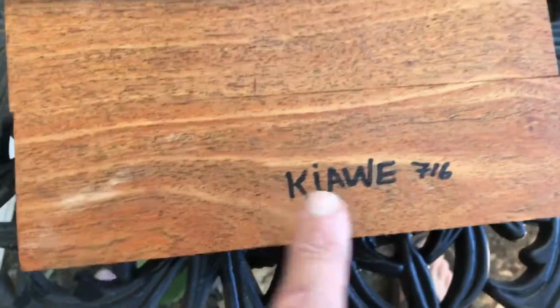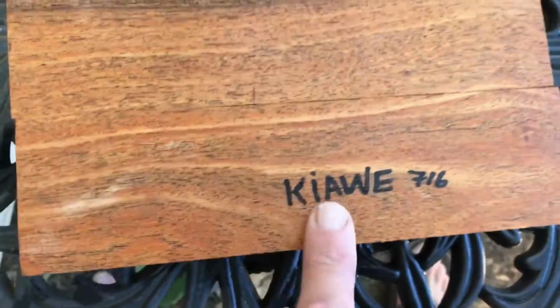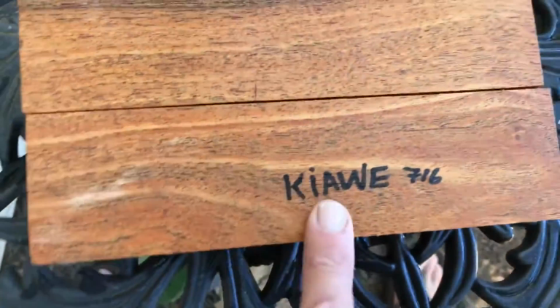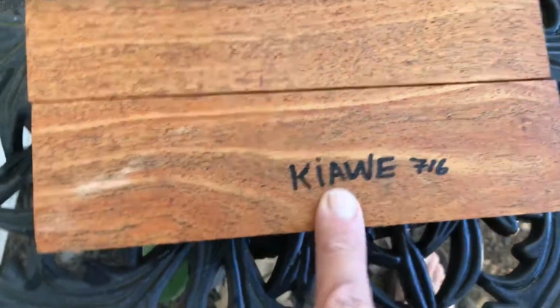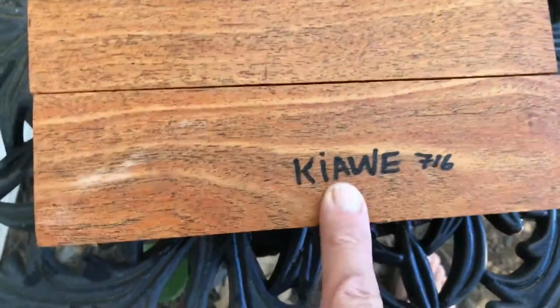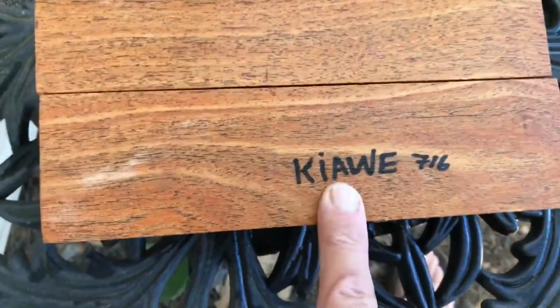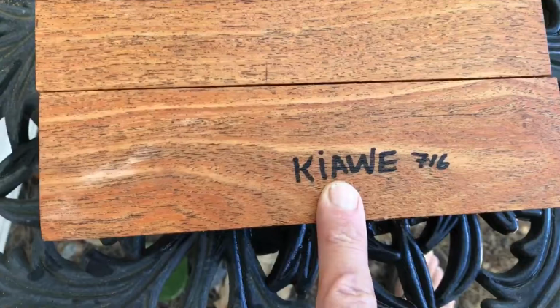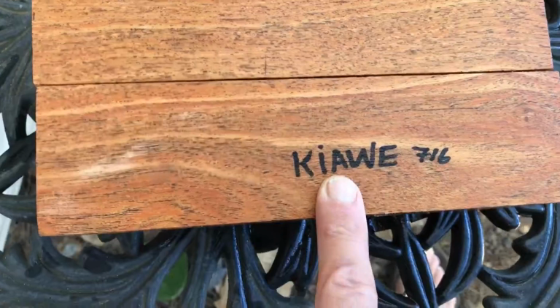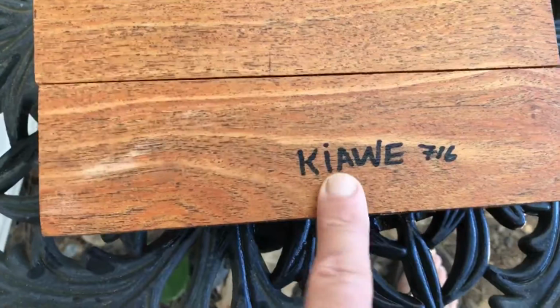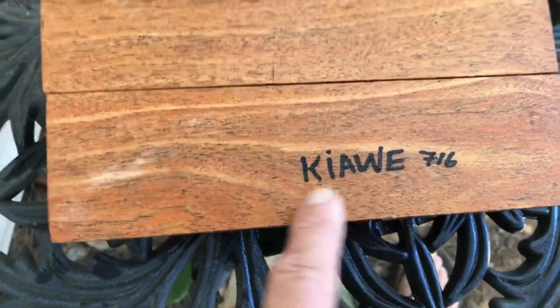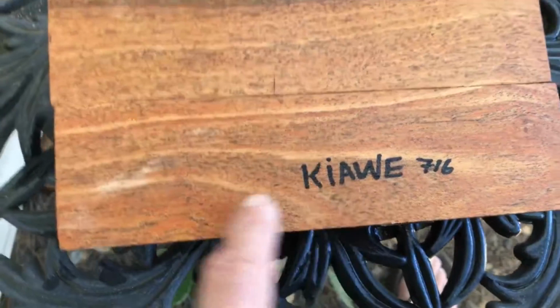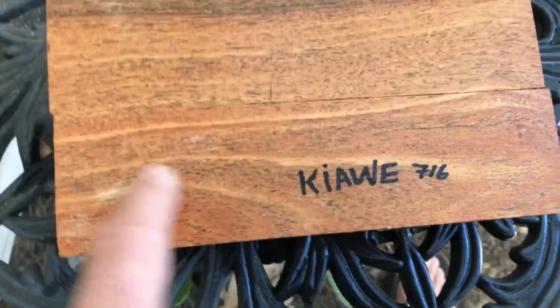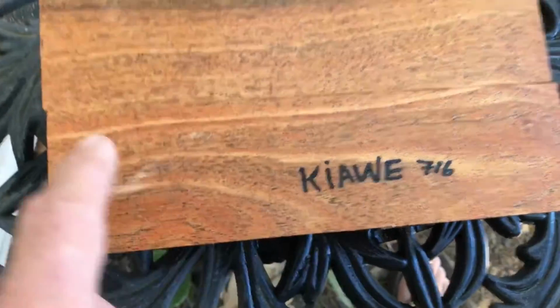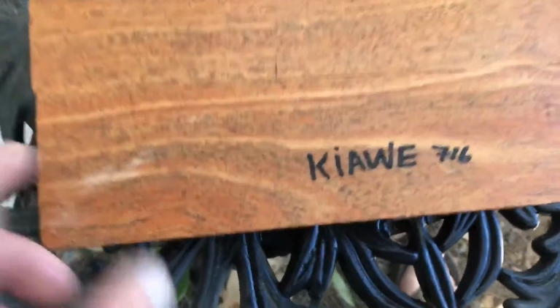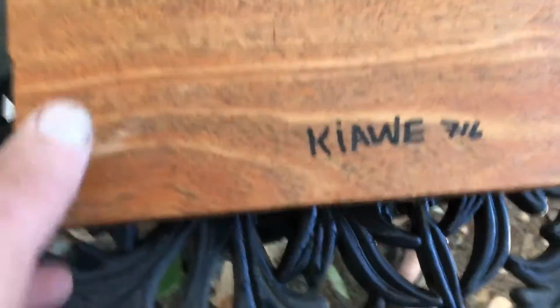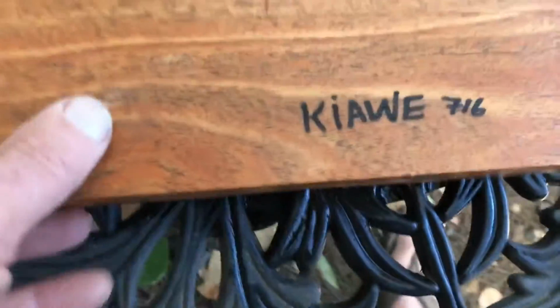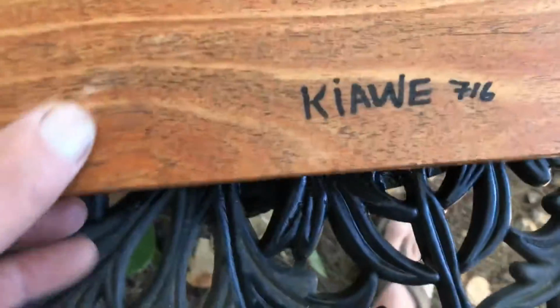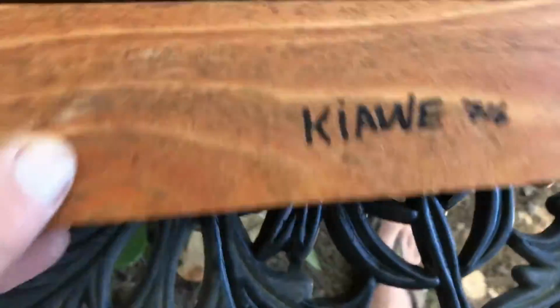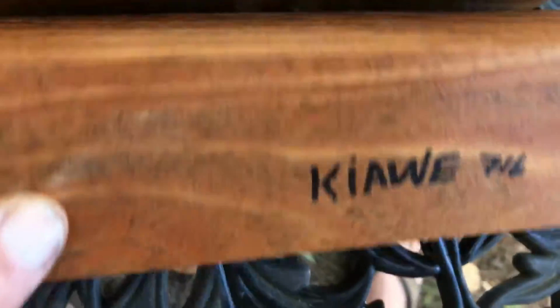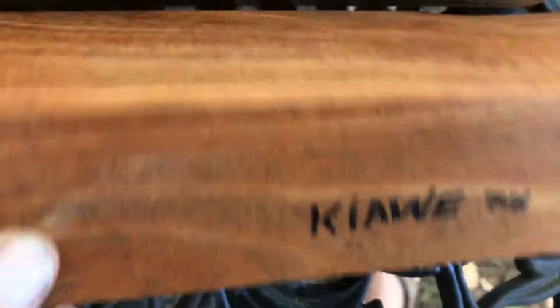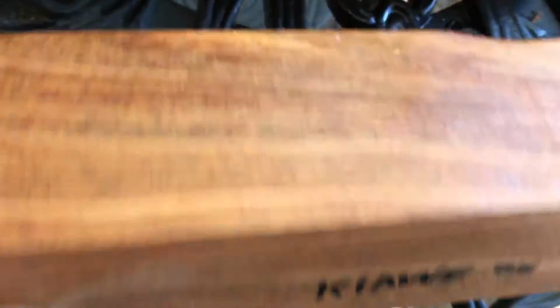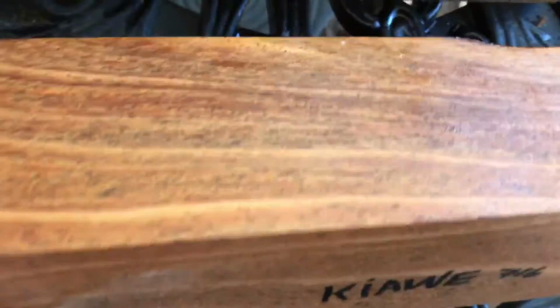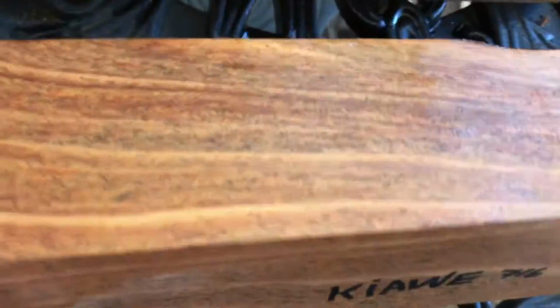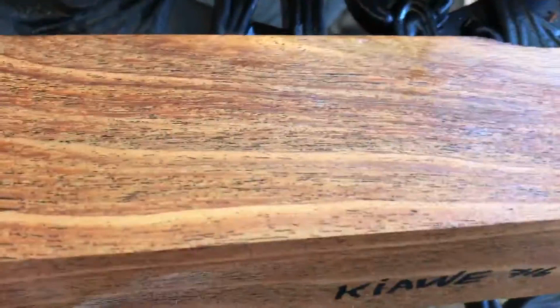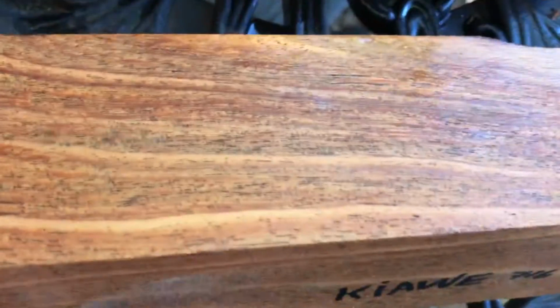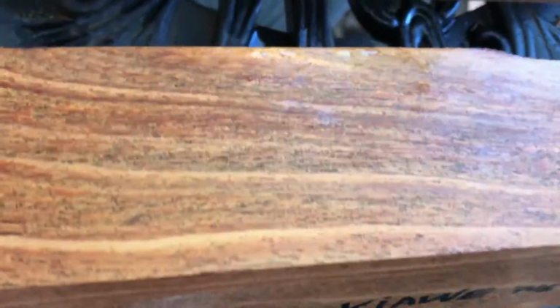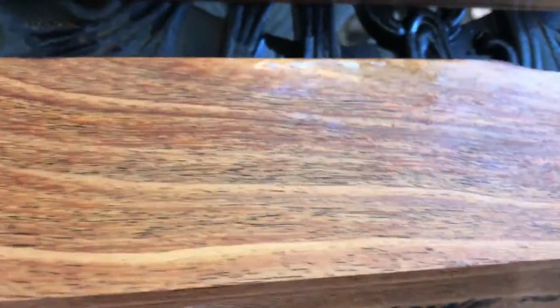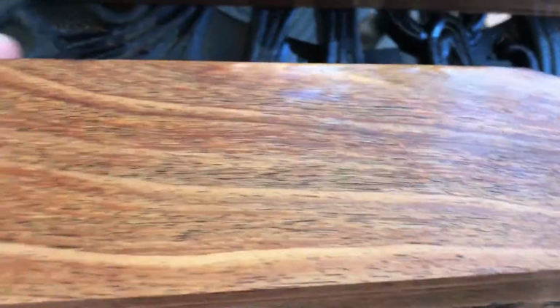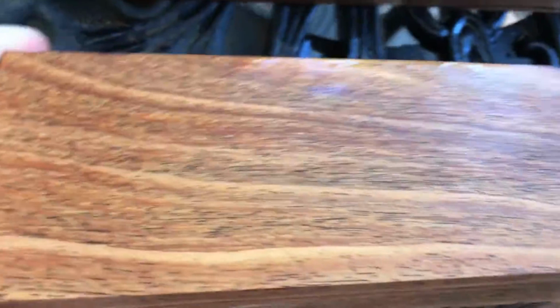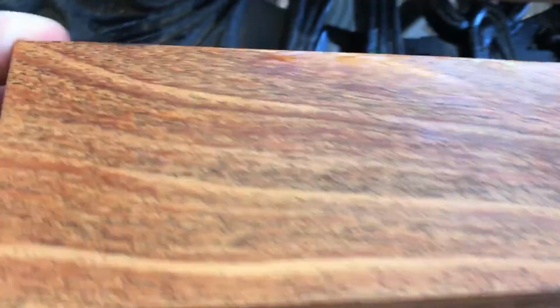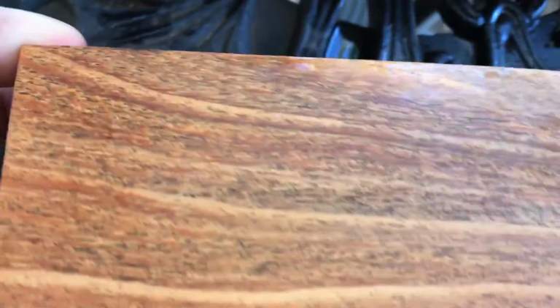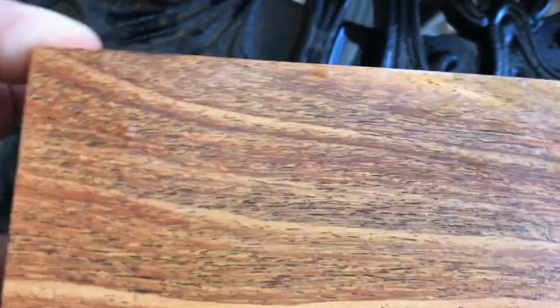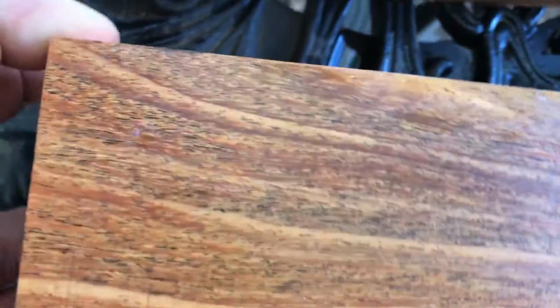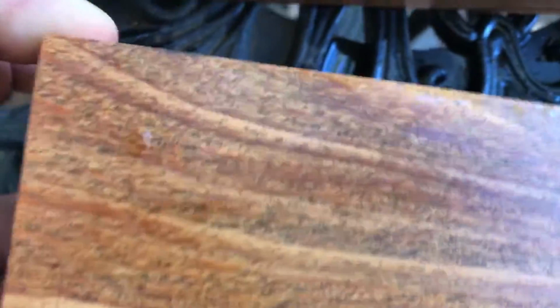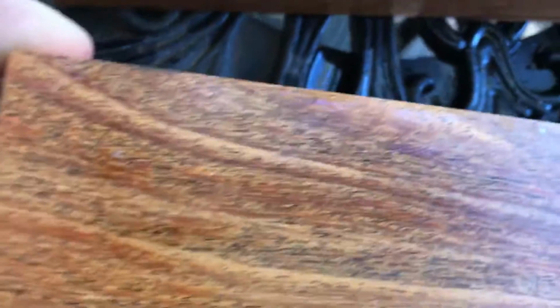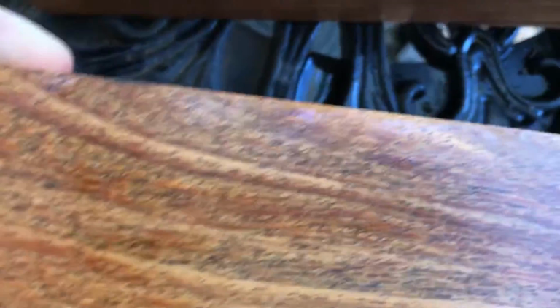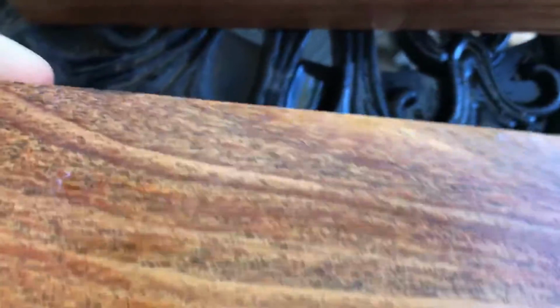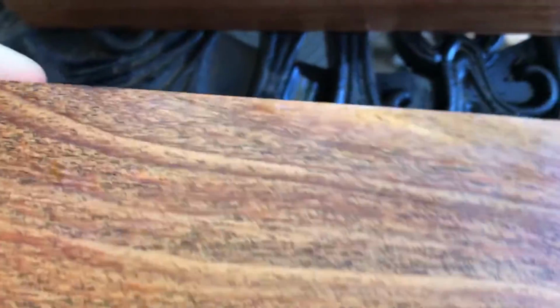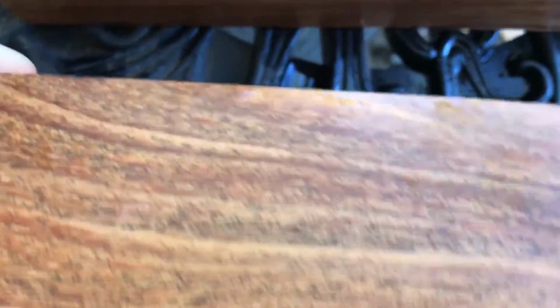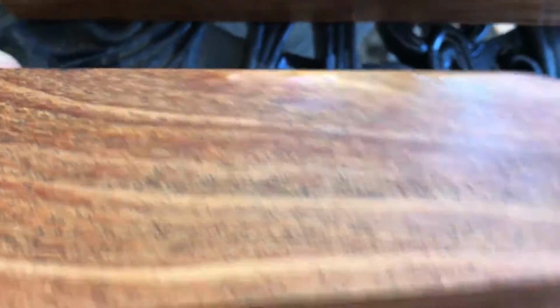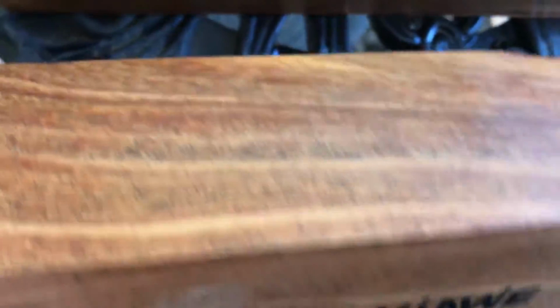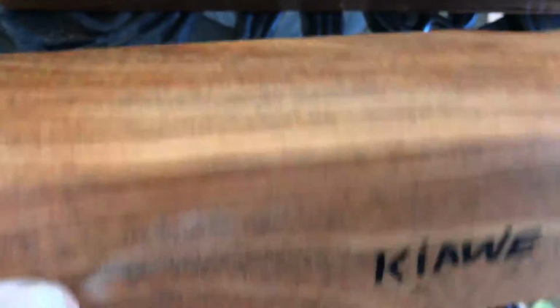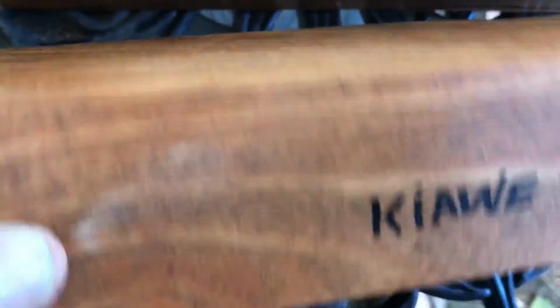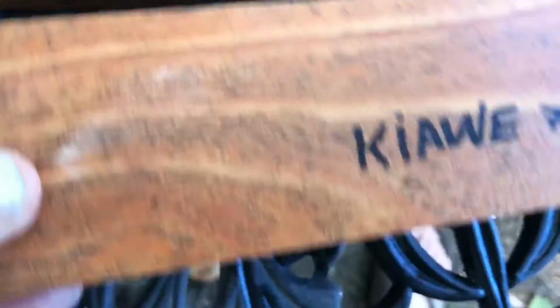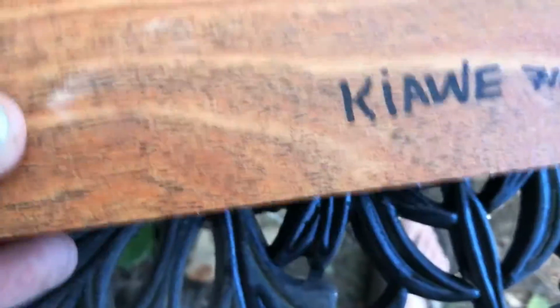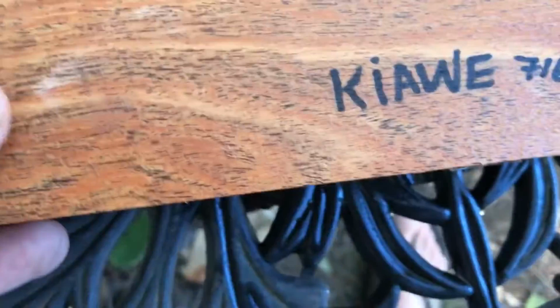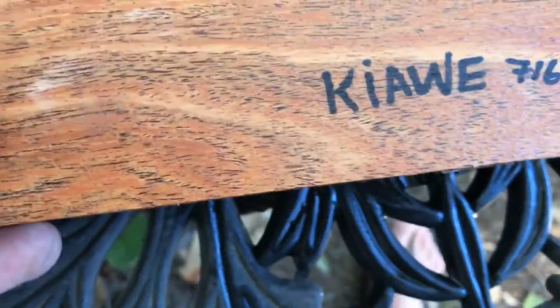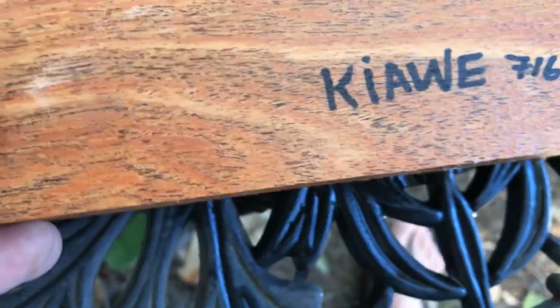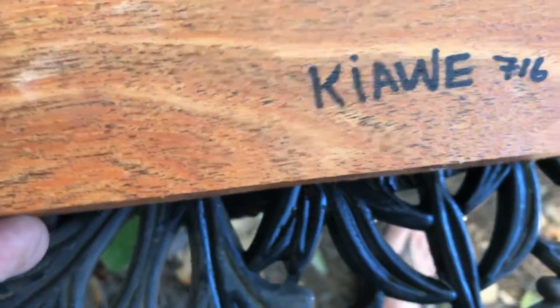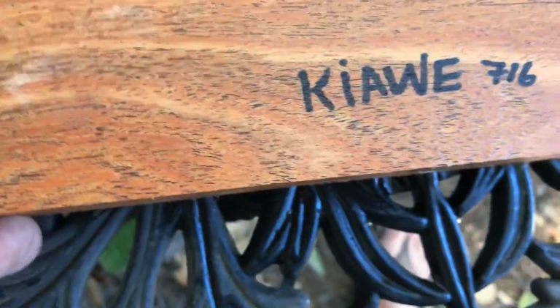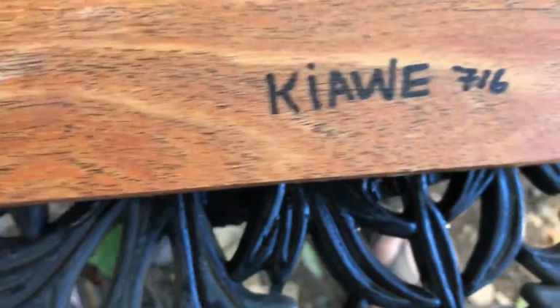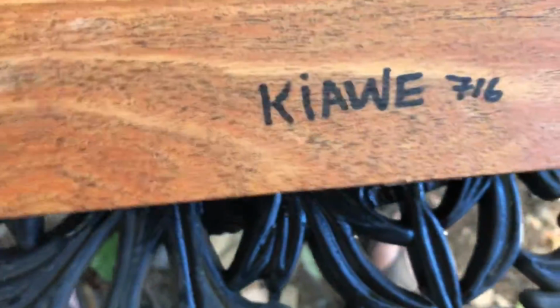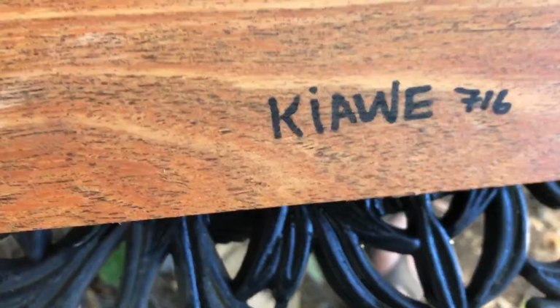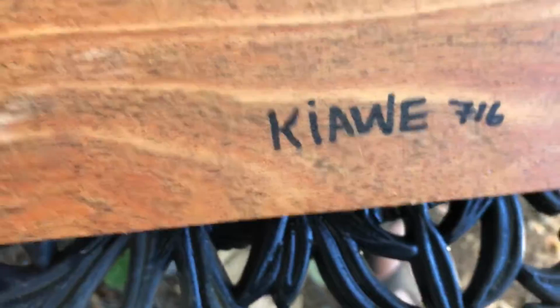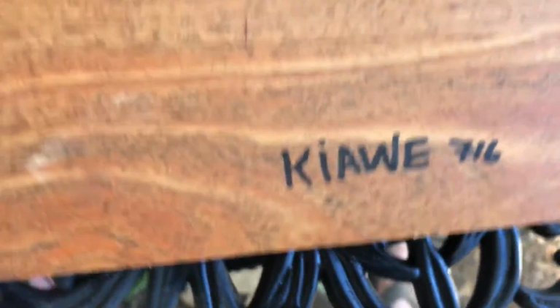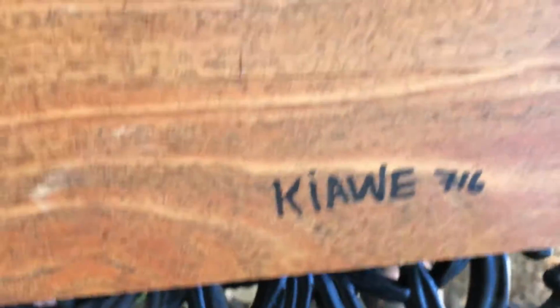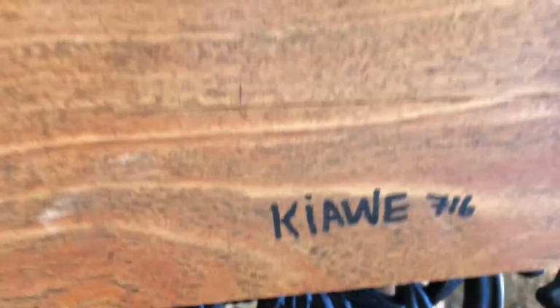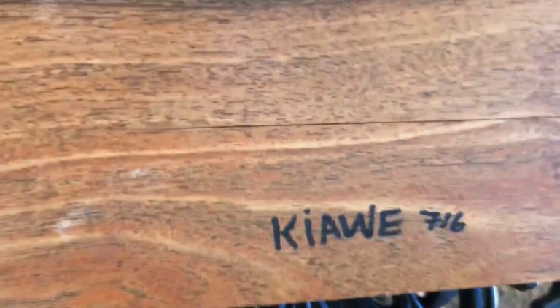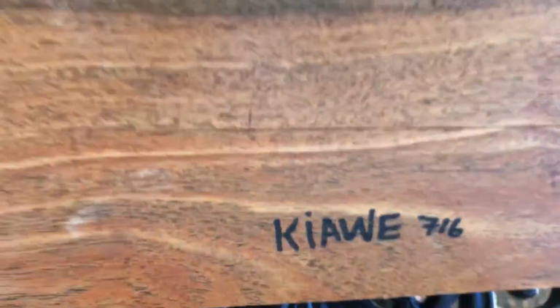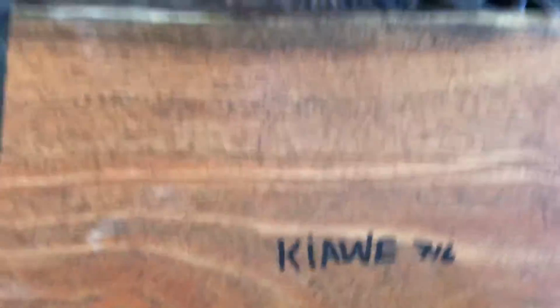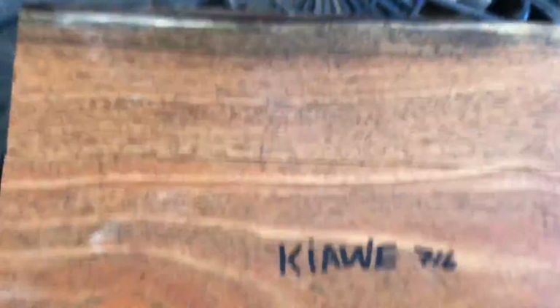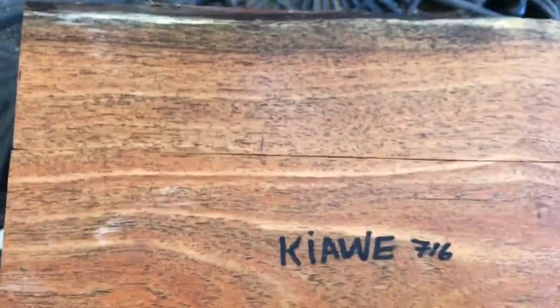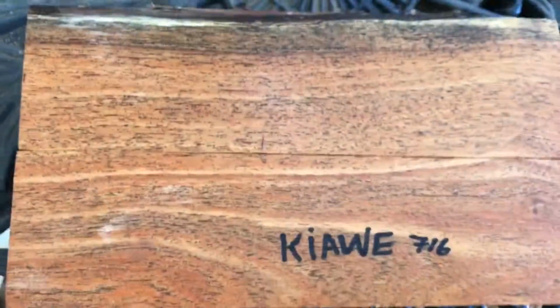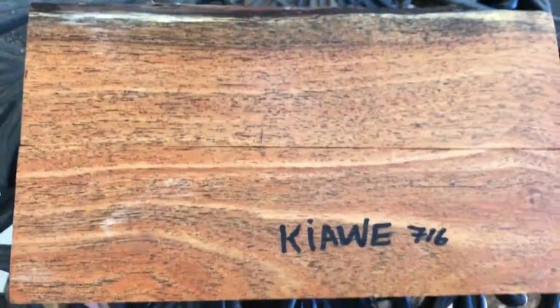This is auction 716 — beautiful kiavi salt and pepper blanks. Thanks for looking everybody, good luck!